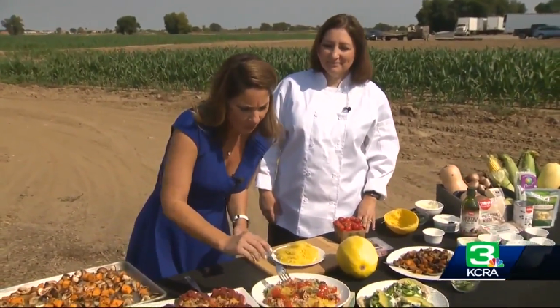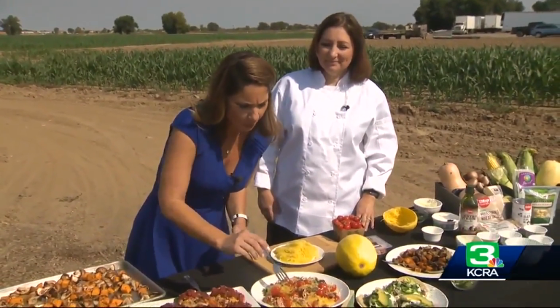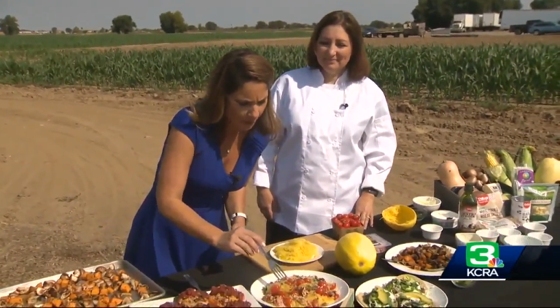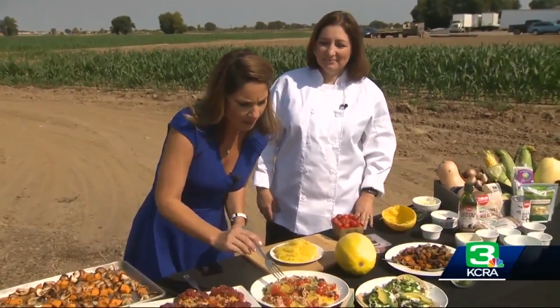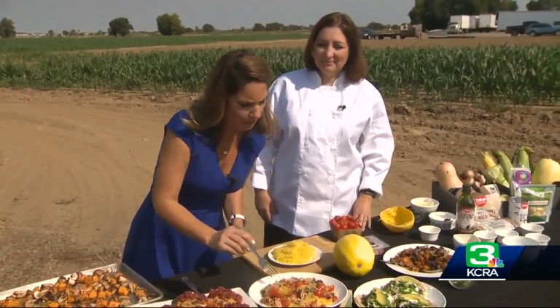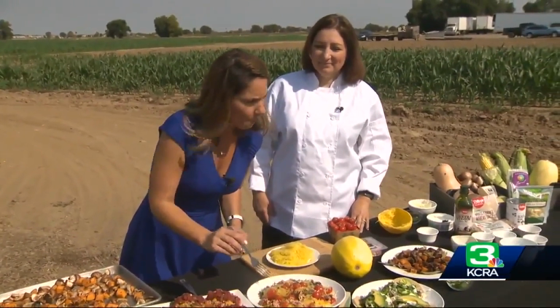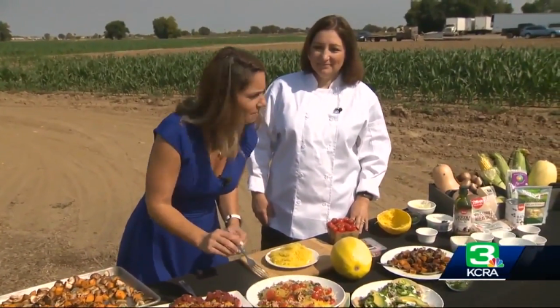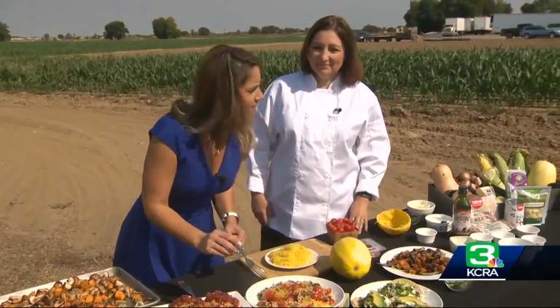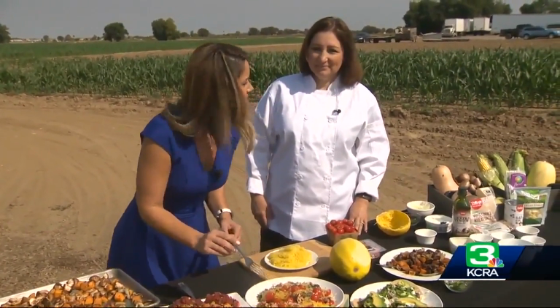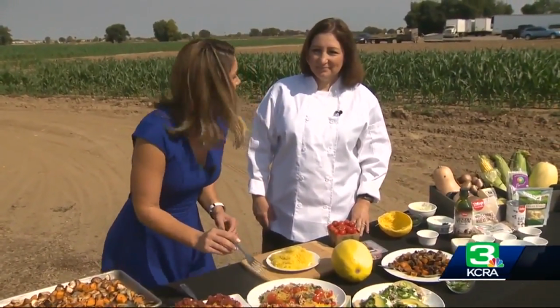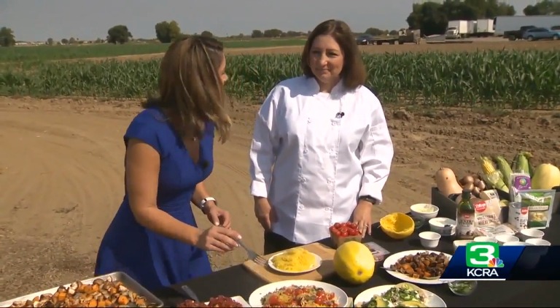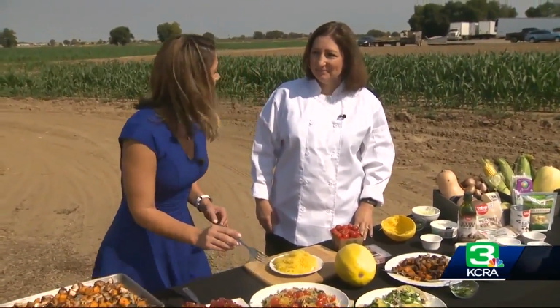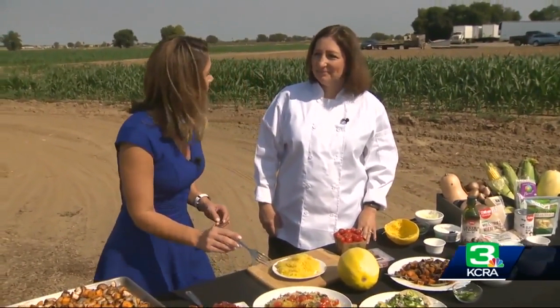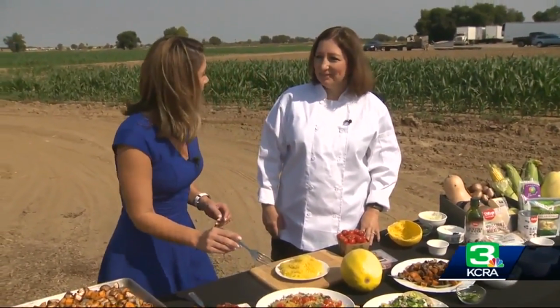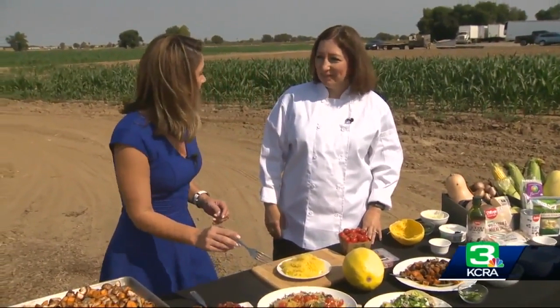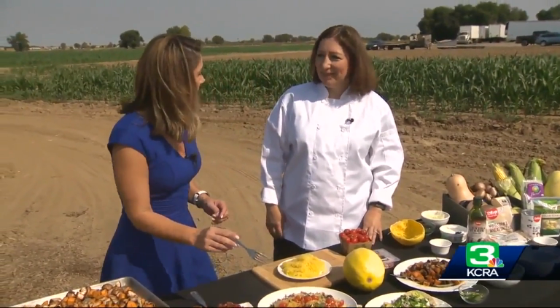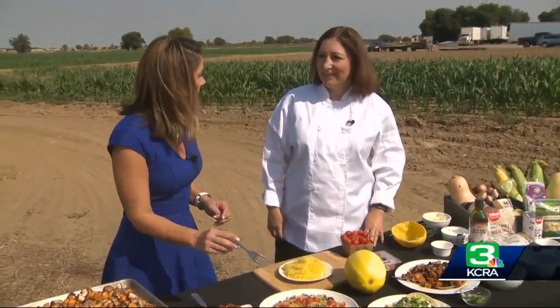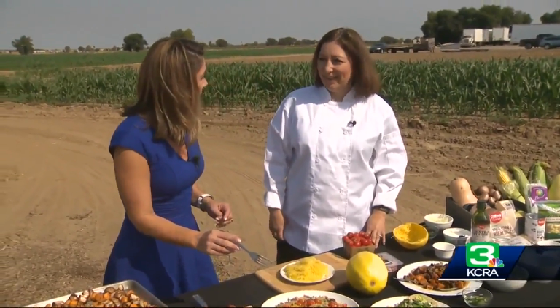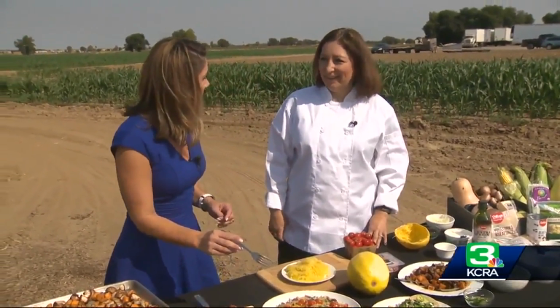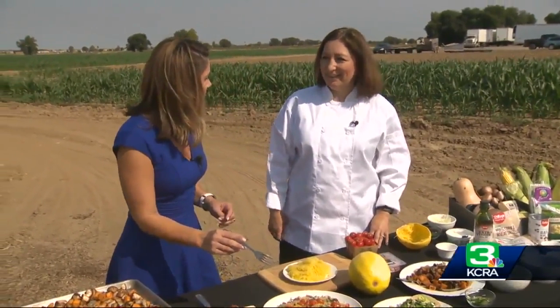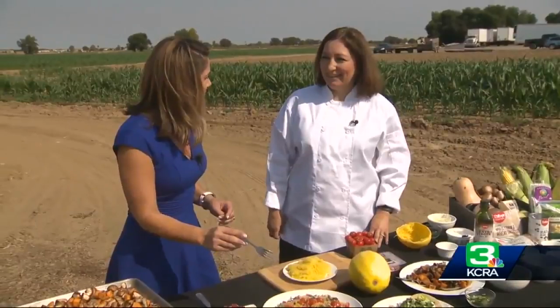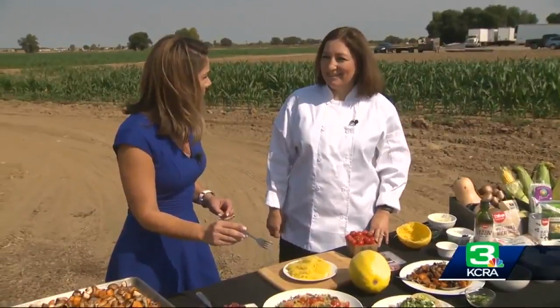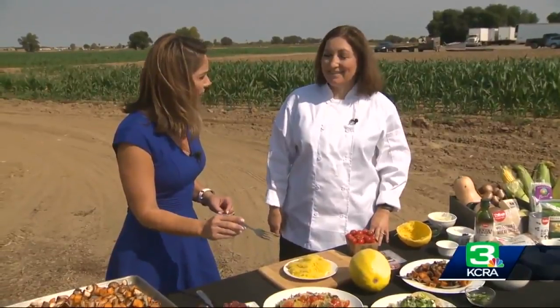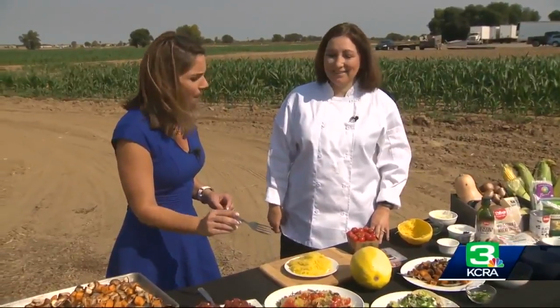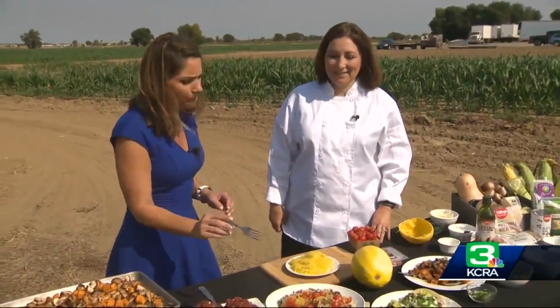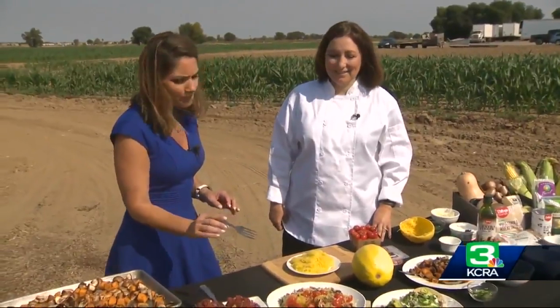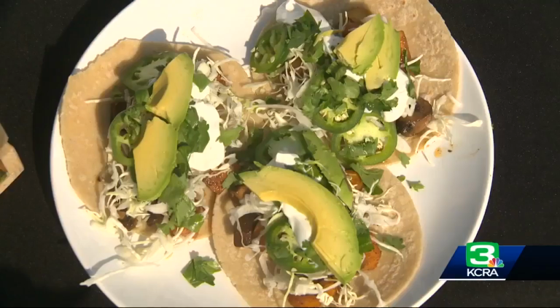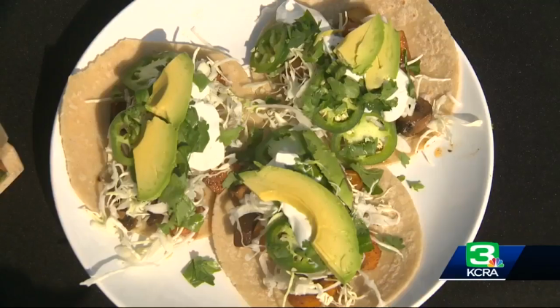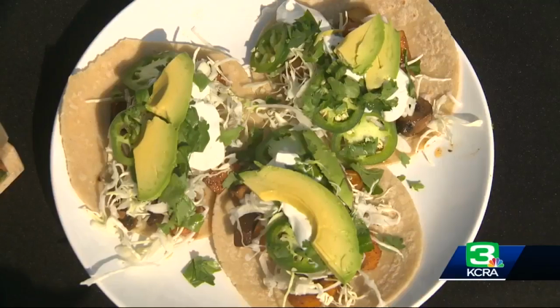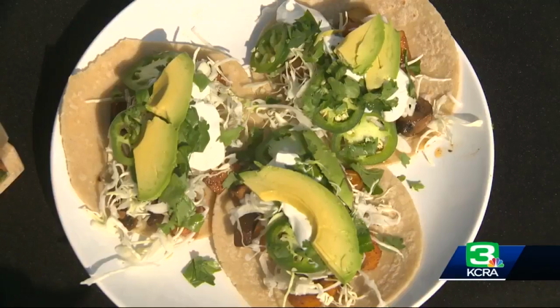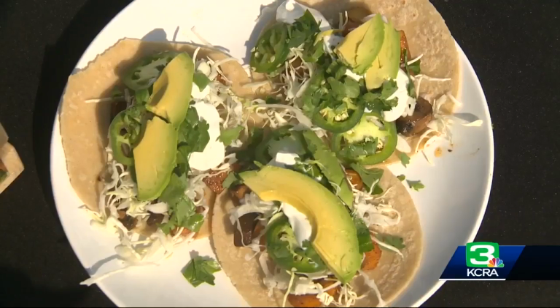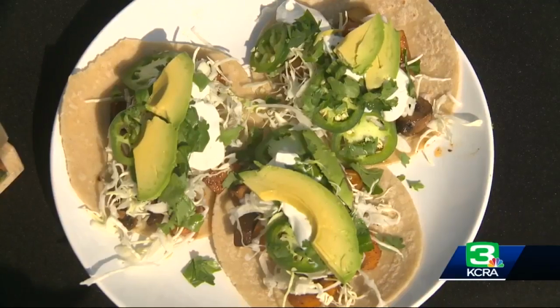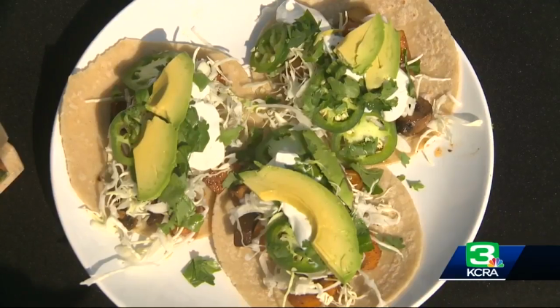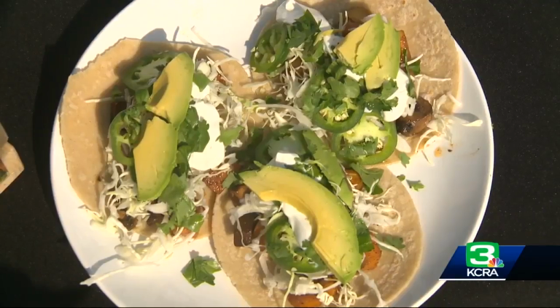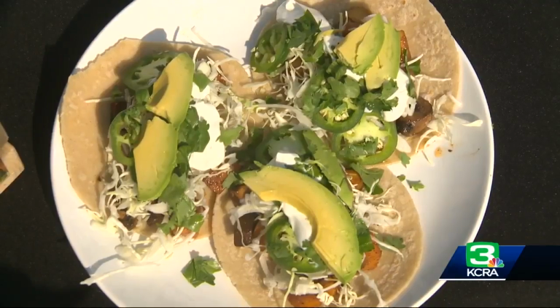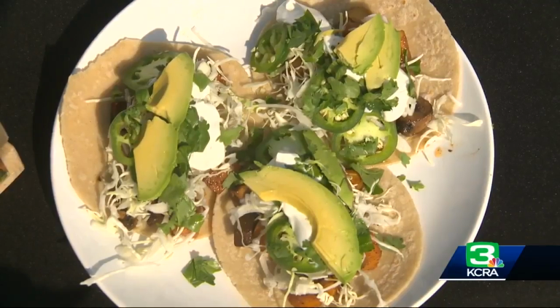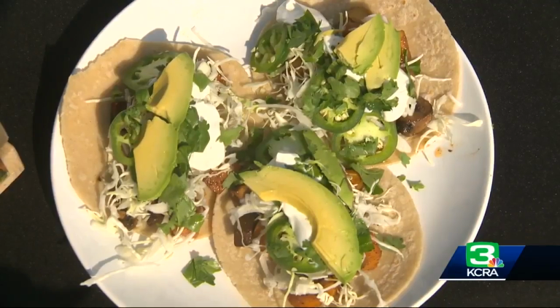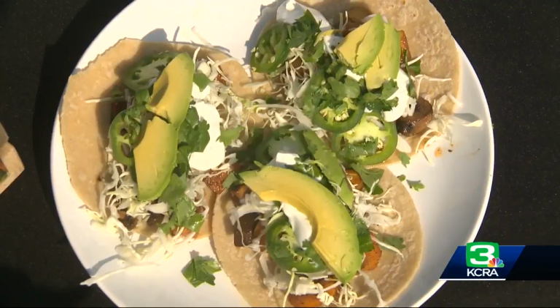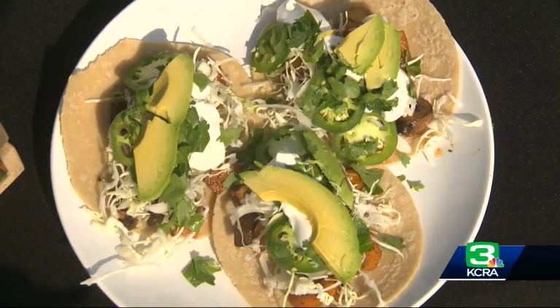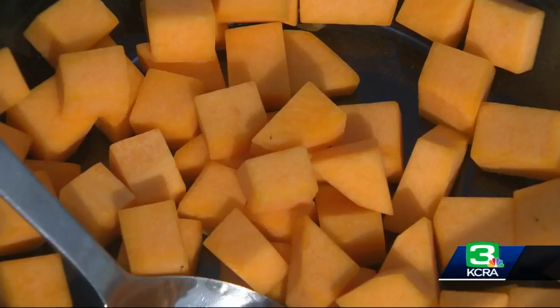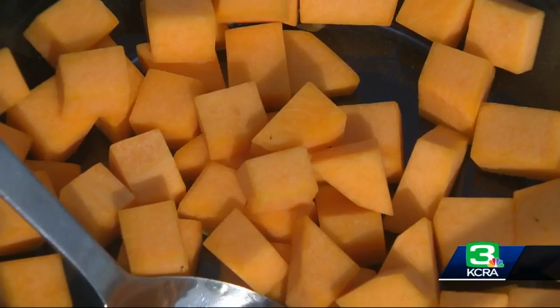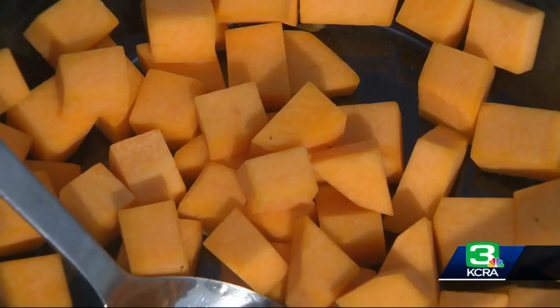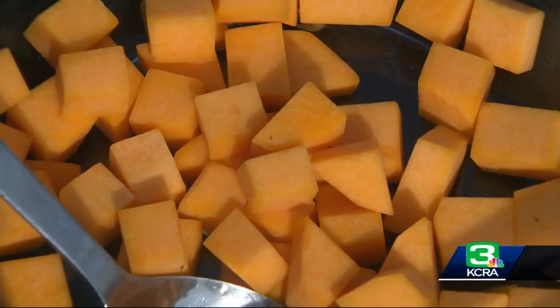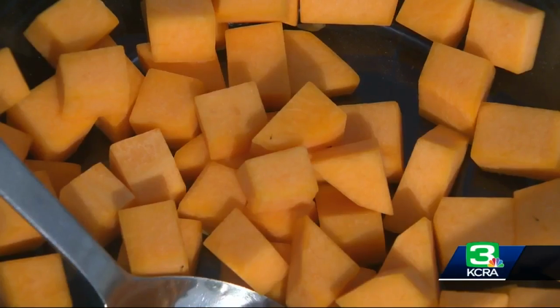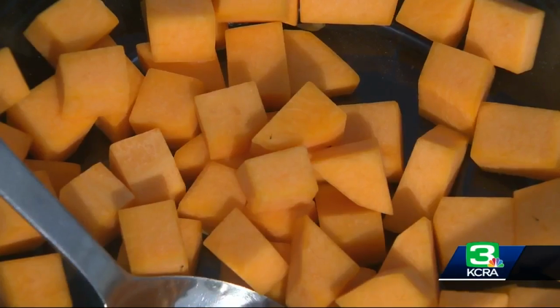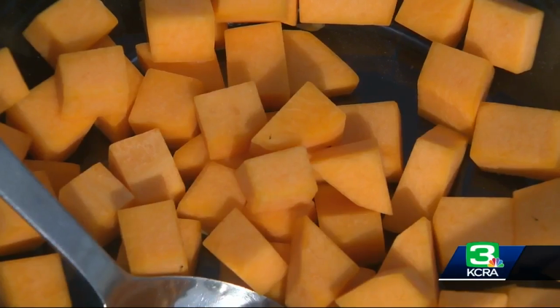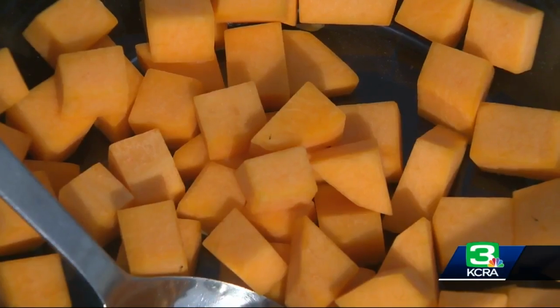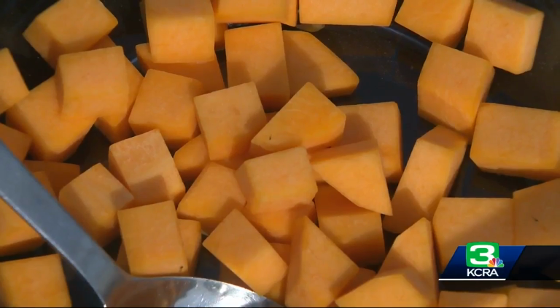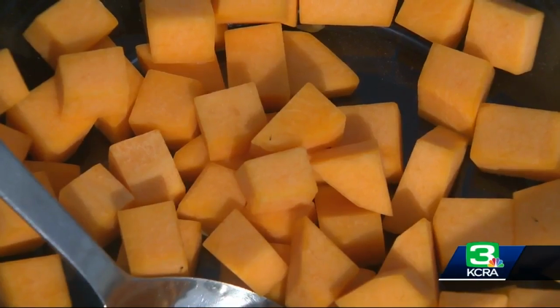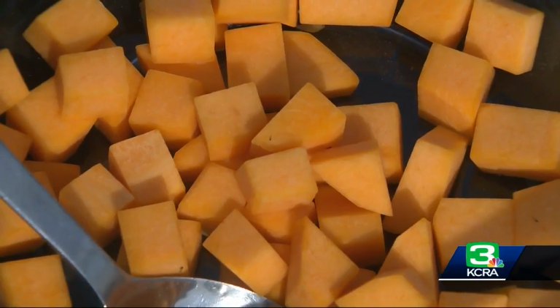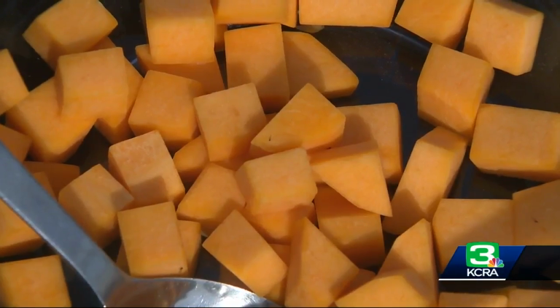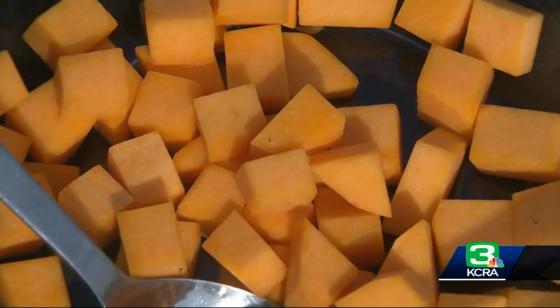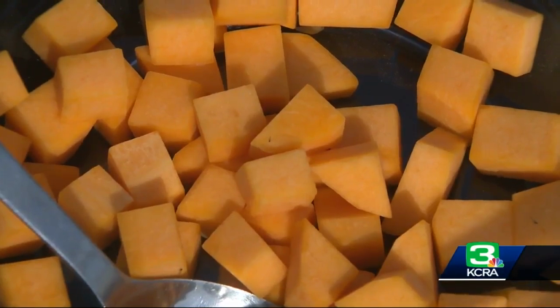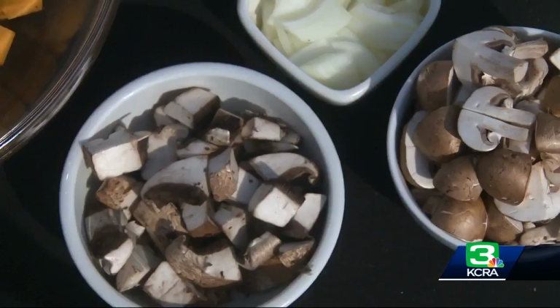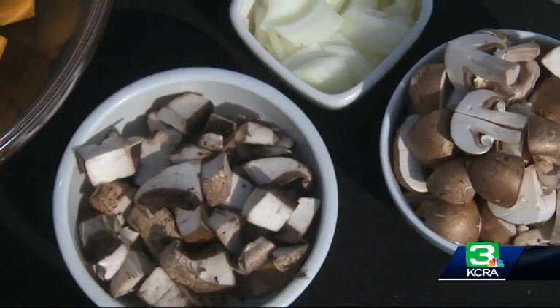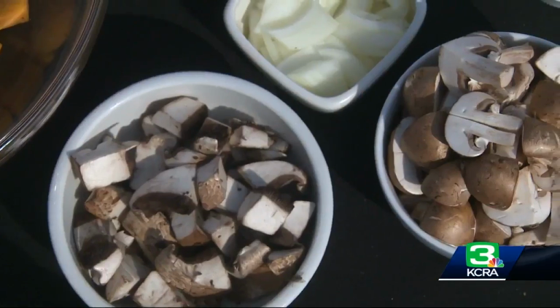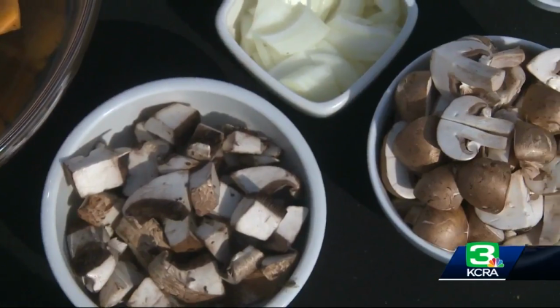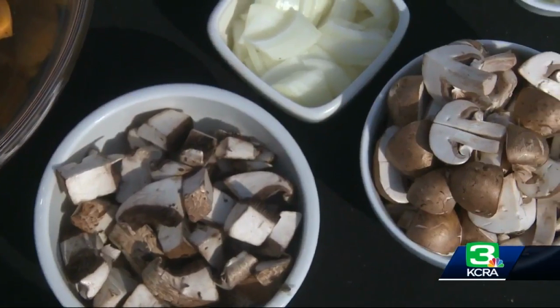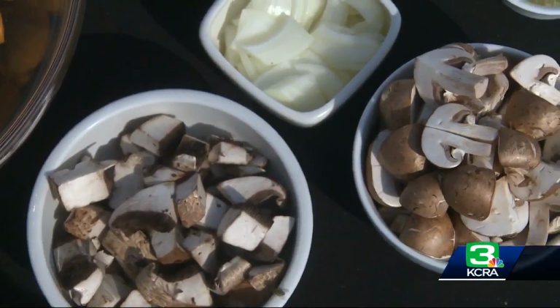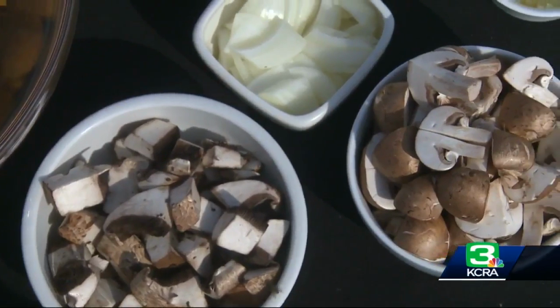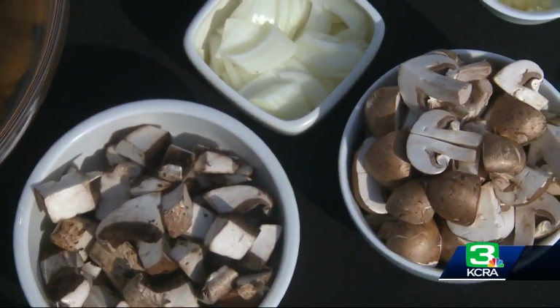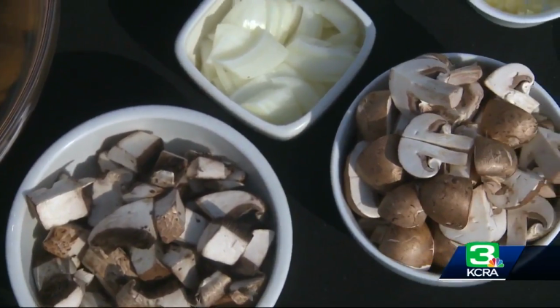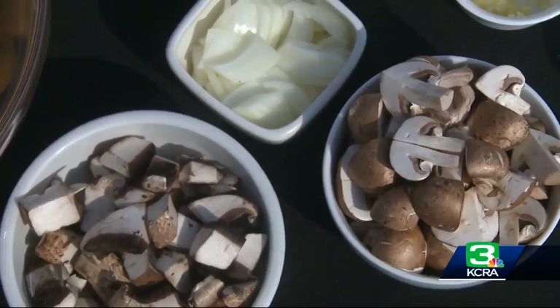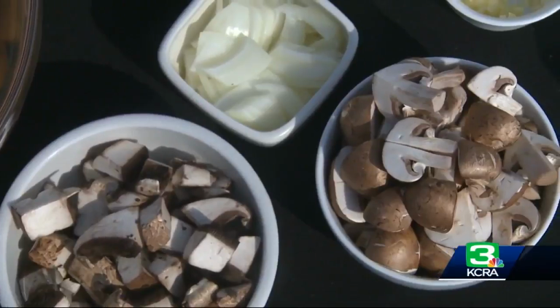Oh, wow. Wow. You like that? Loved it. And her vegetarian tacos, which blend butternut squash and portobello mushroom.